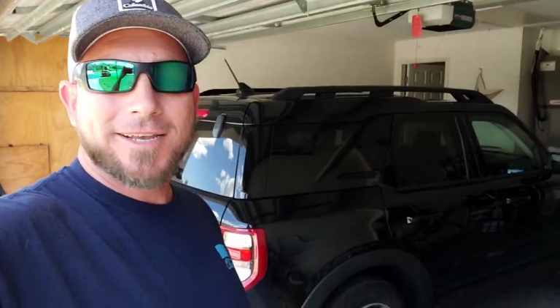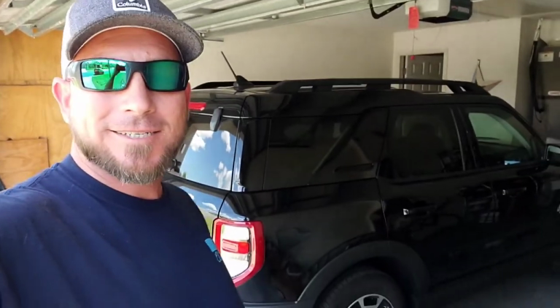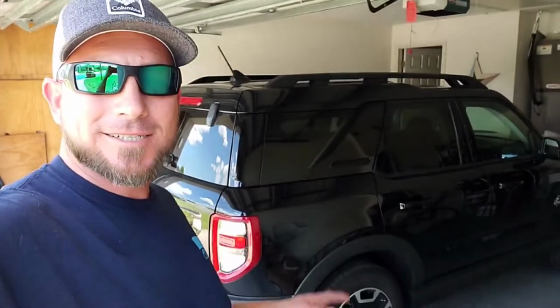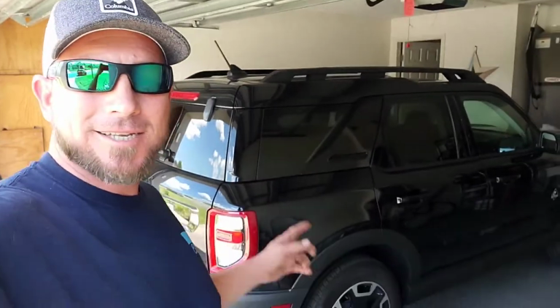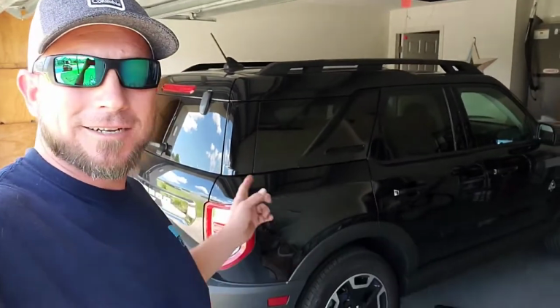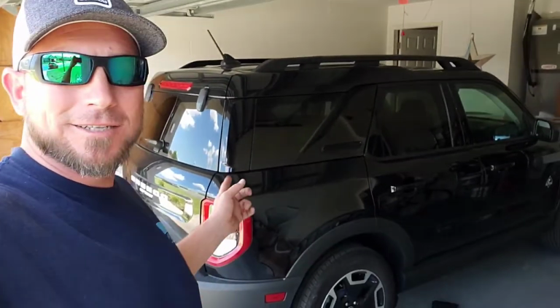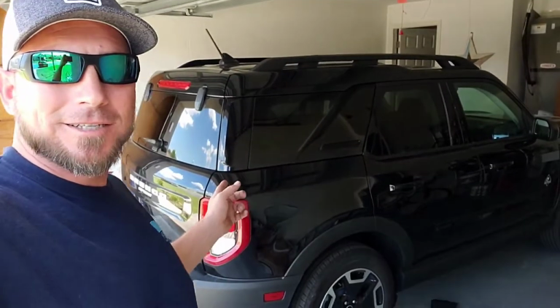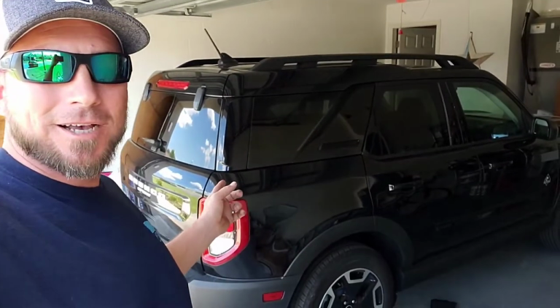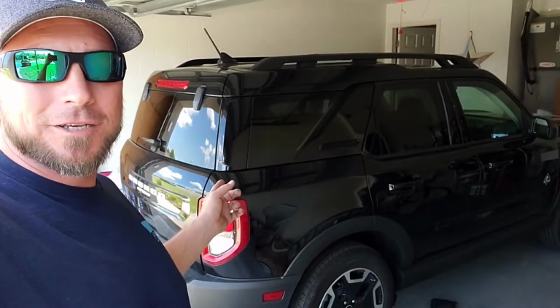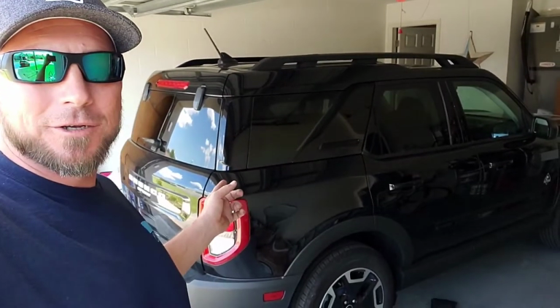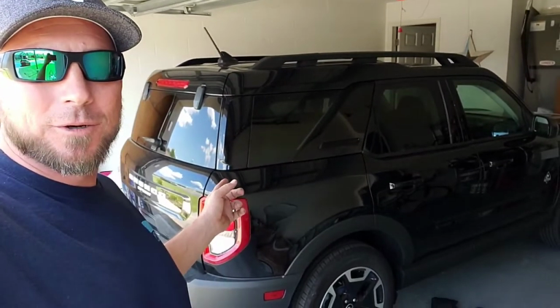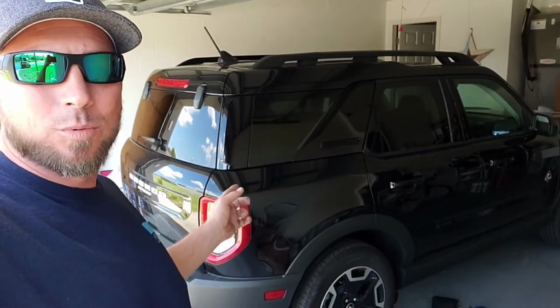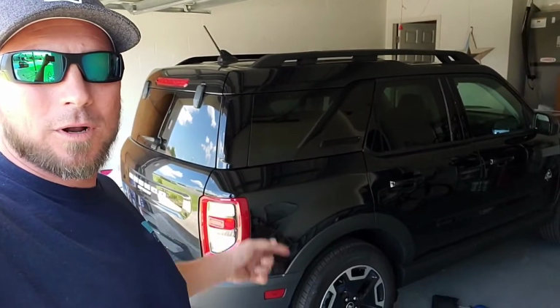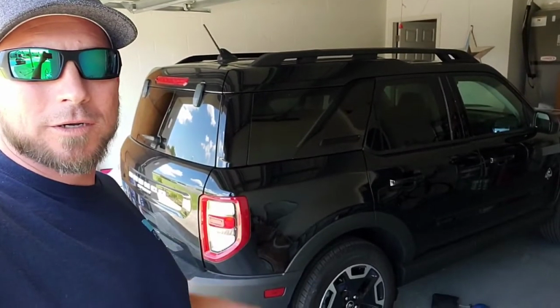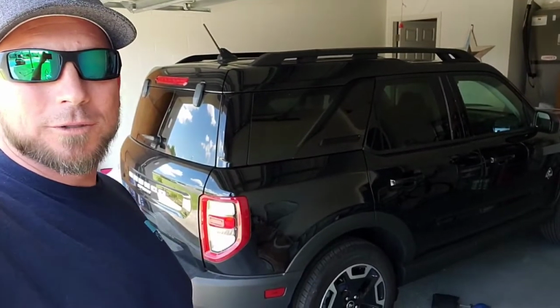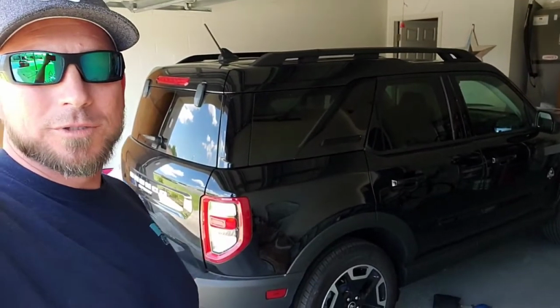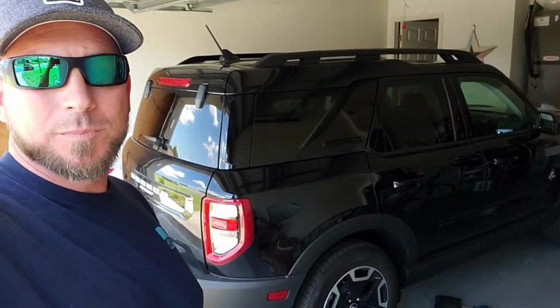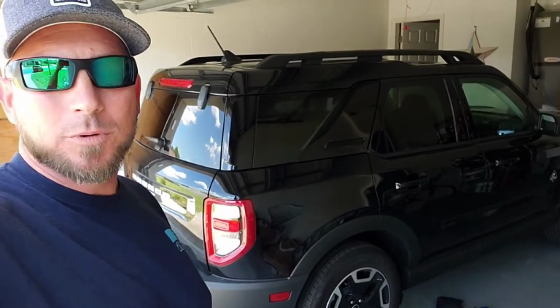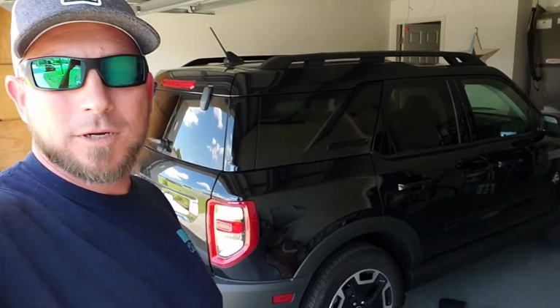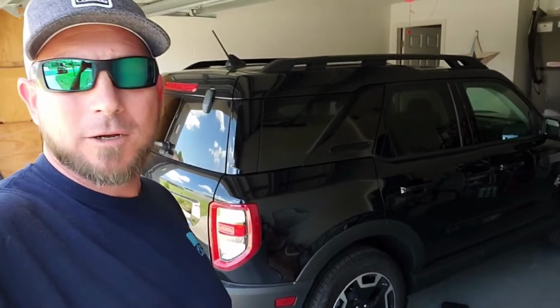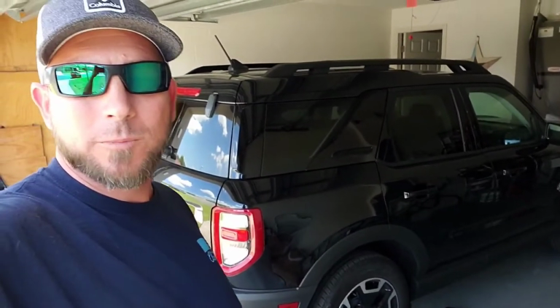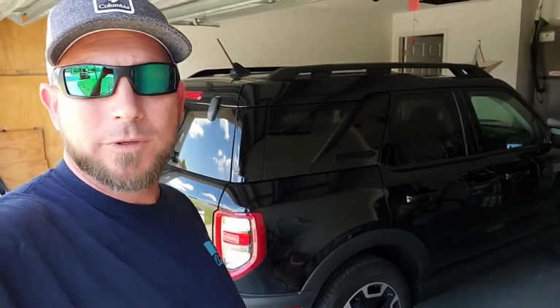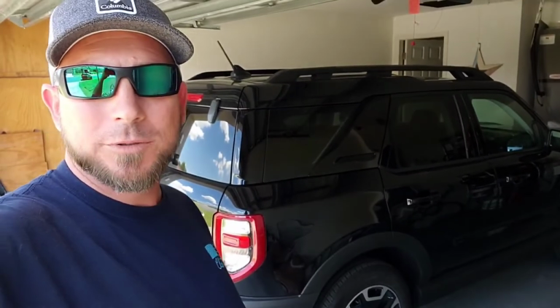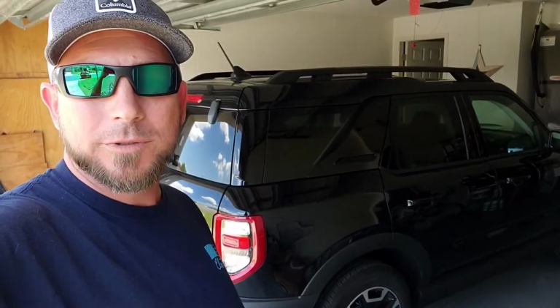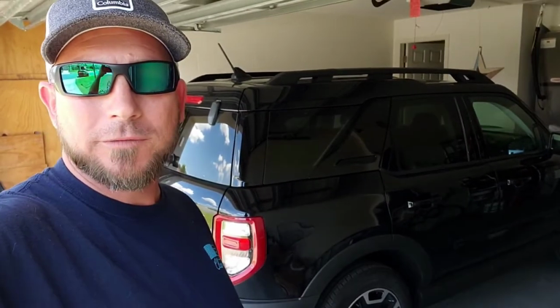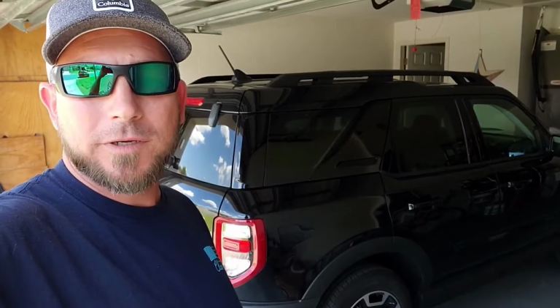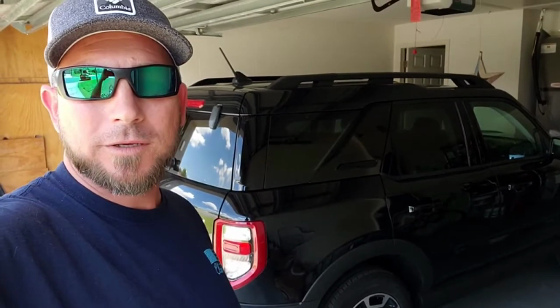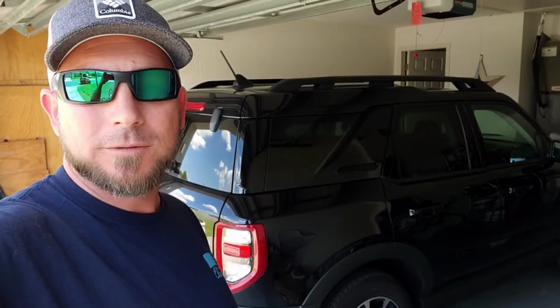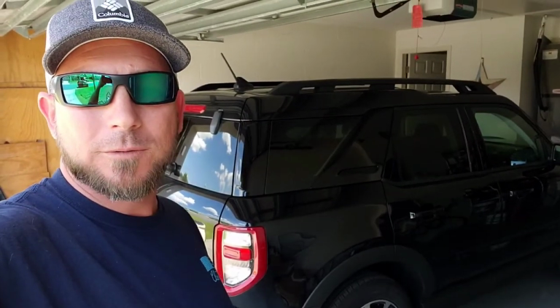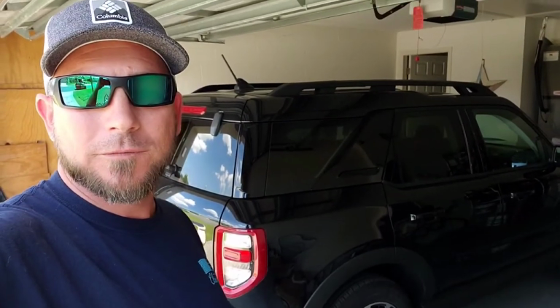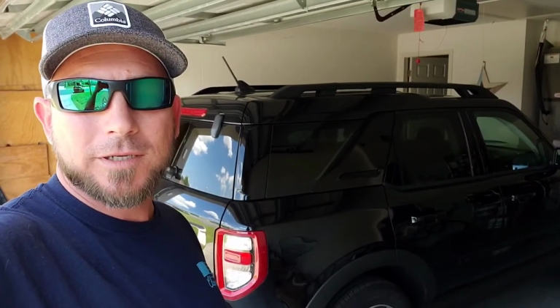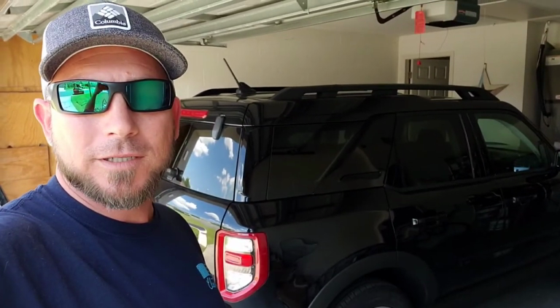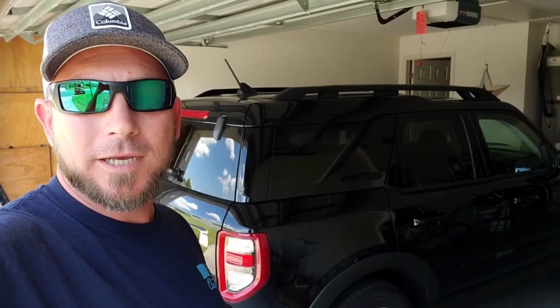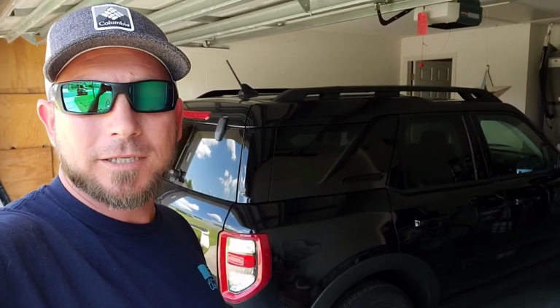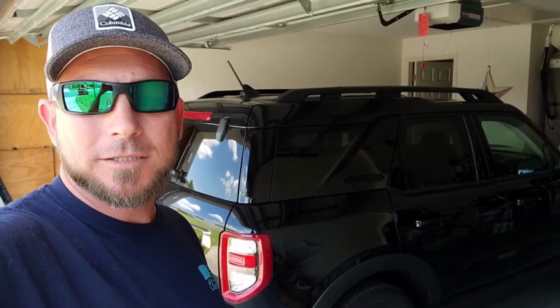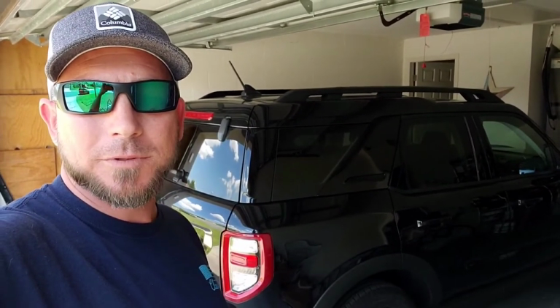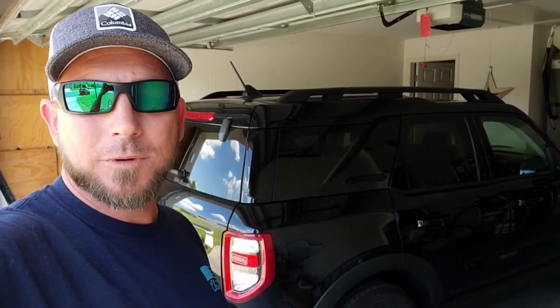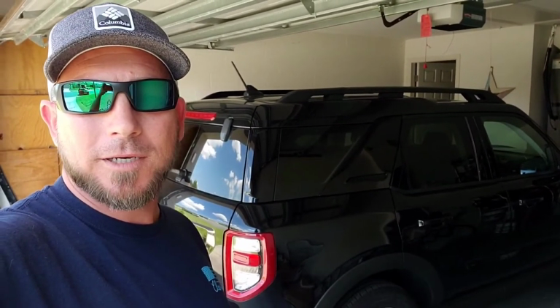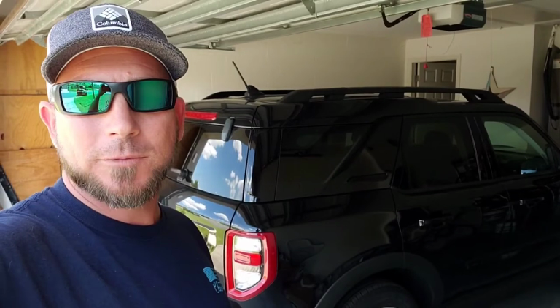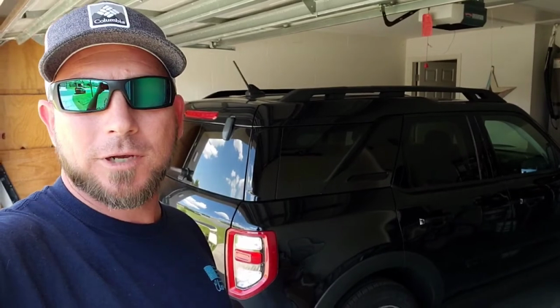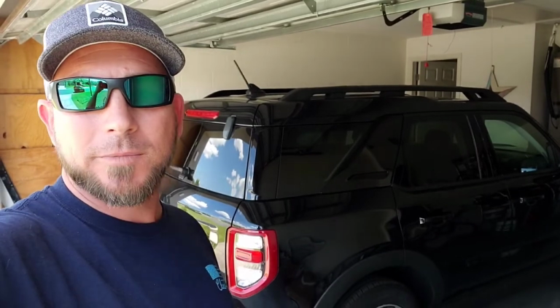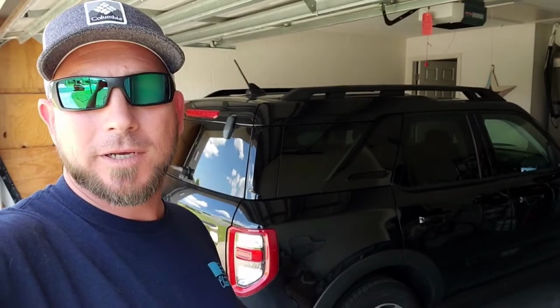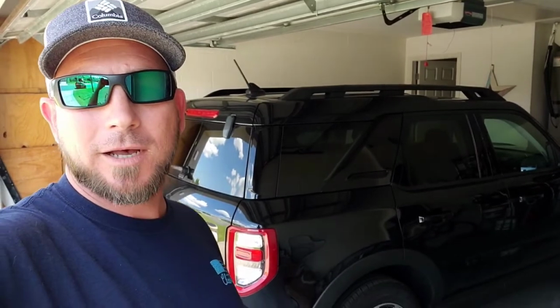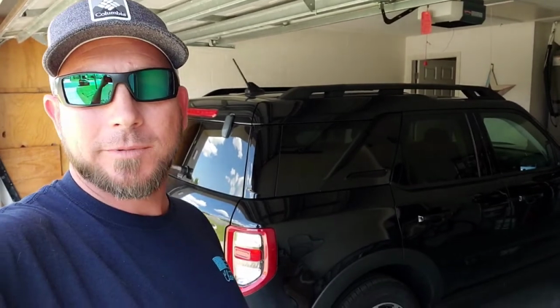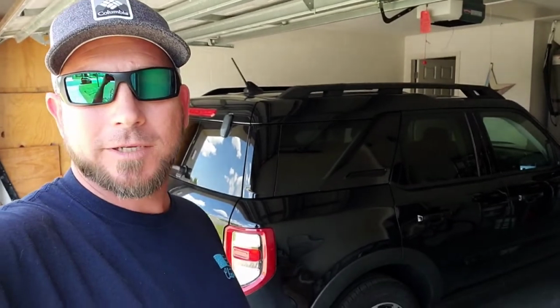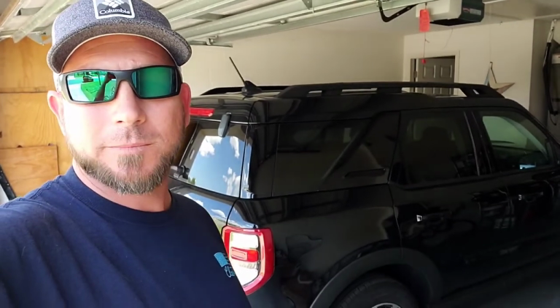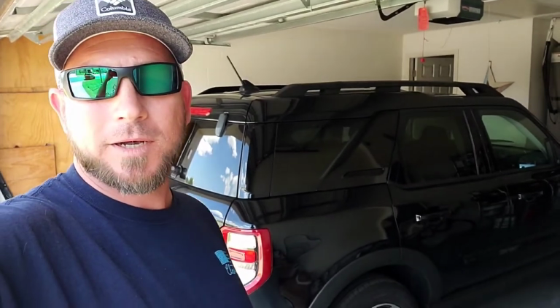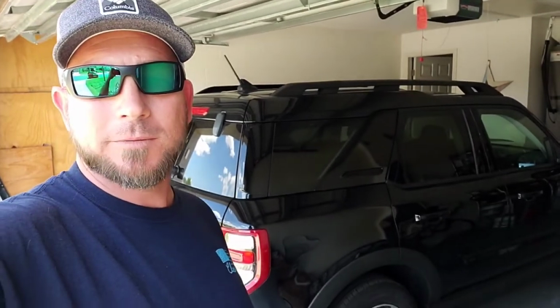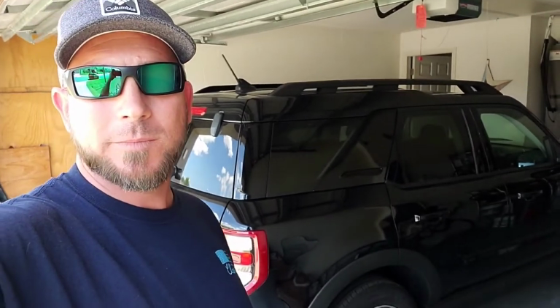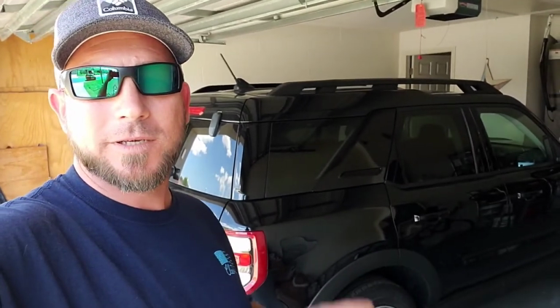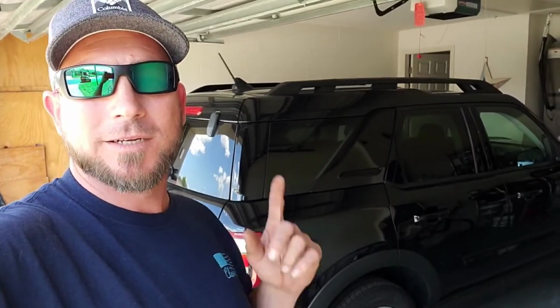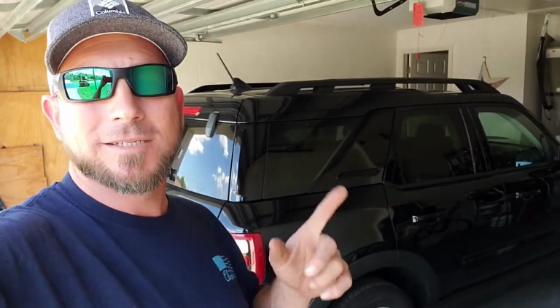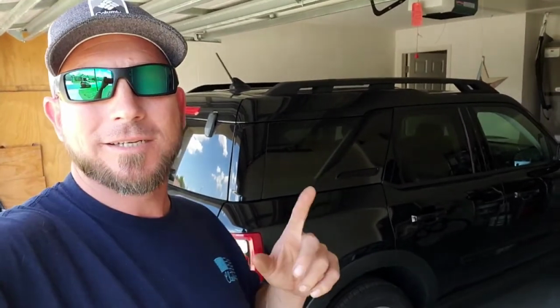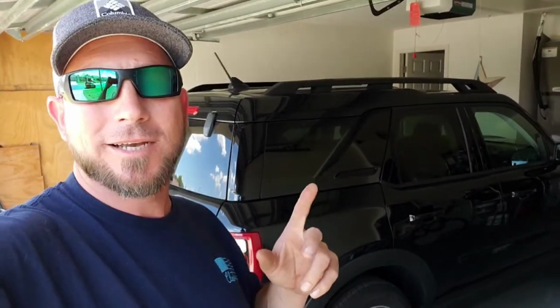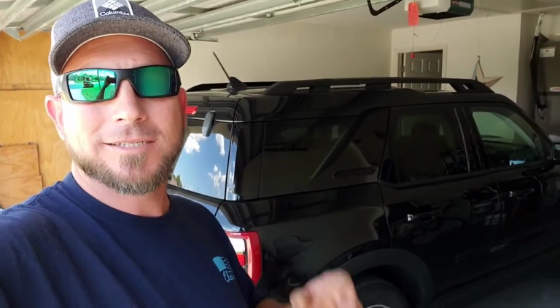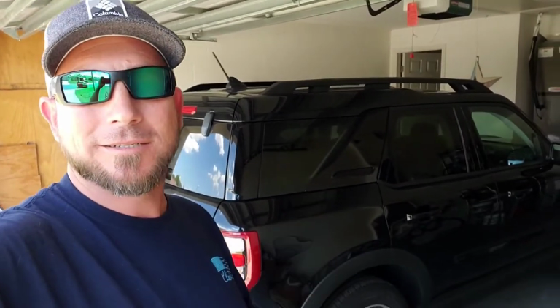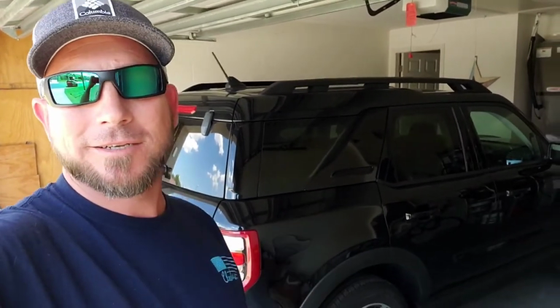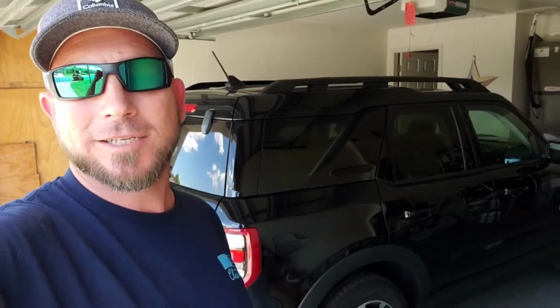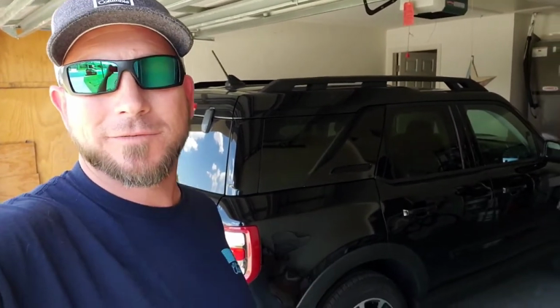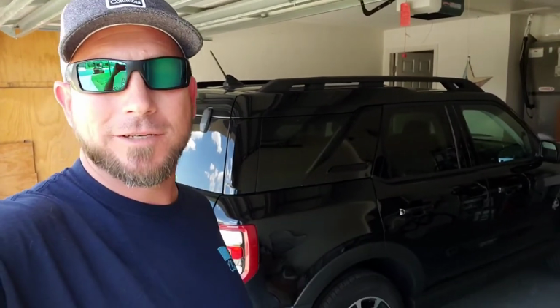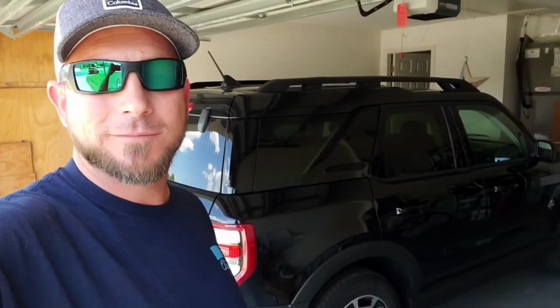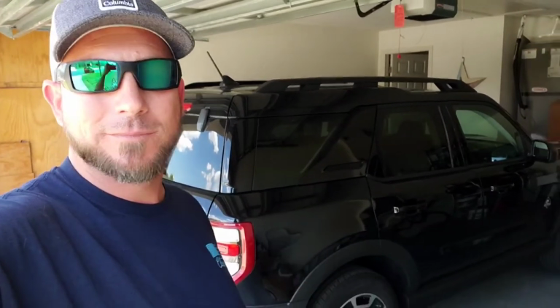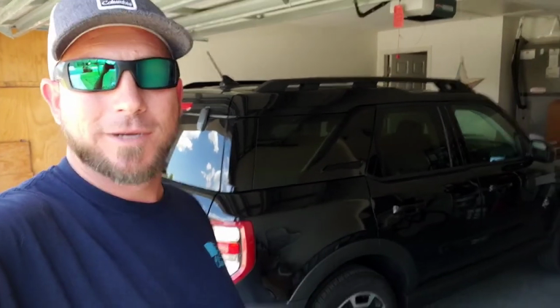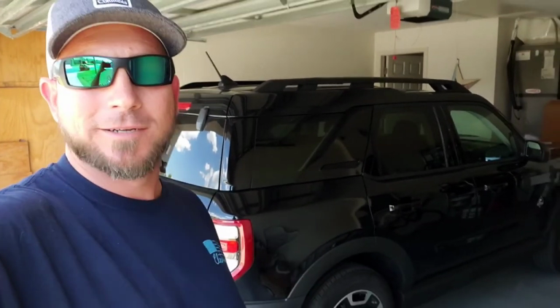Alright, that's how to unlock your Bronco Sport. I hope you enjoyed the video. Don't forget to like and subscribe, drop me a comment at the bottom, and I'll see you guys on the next video. Bye now.